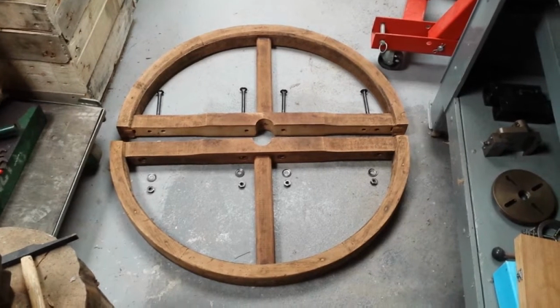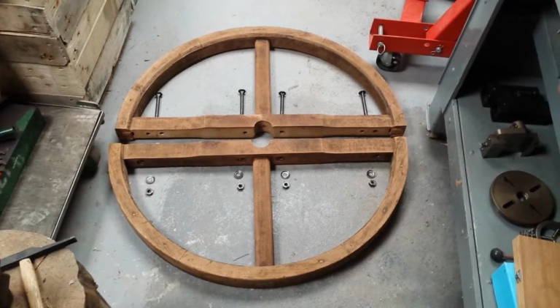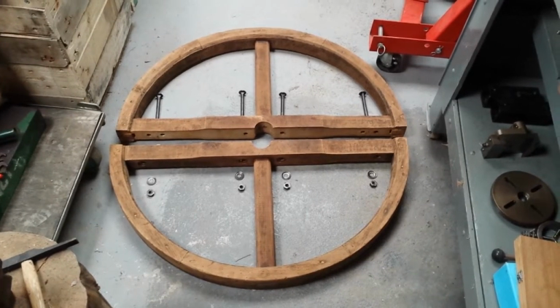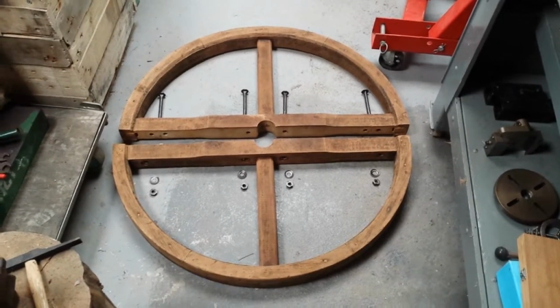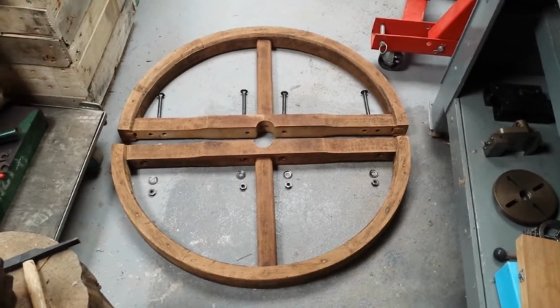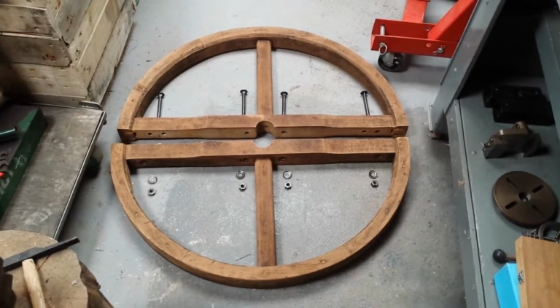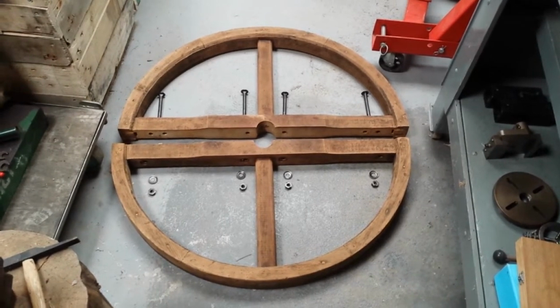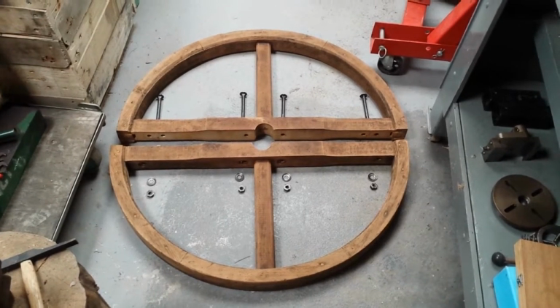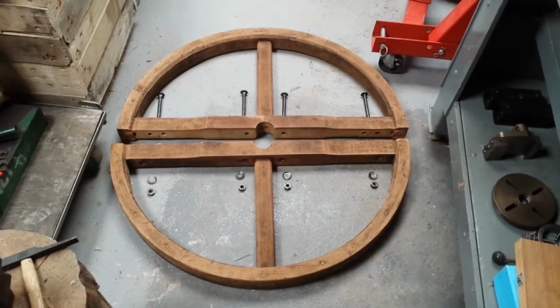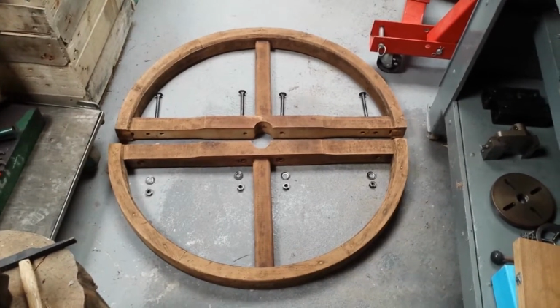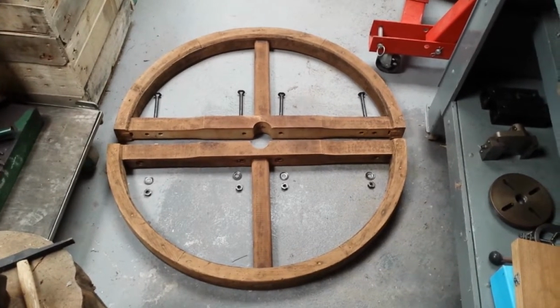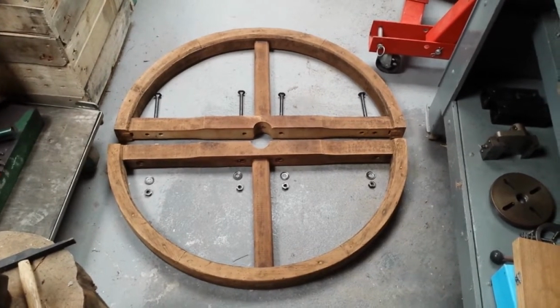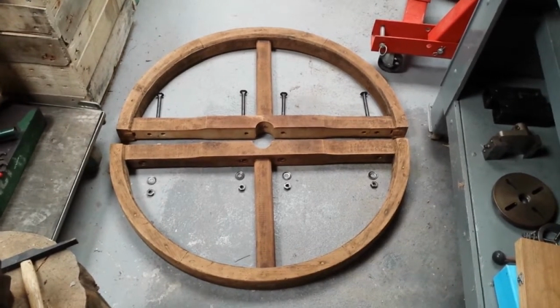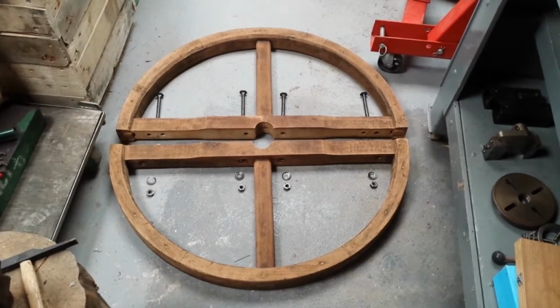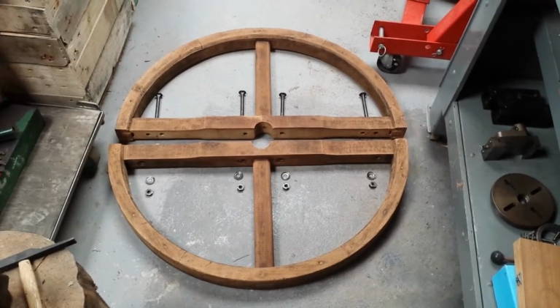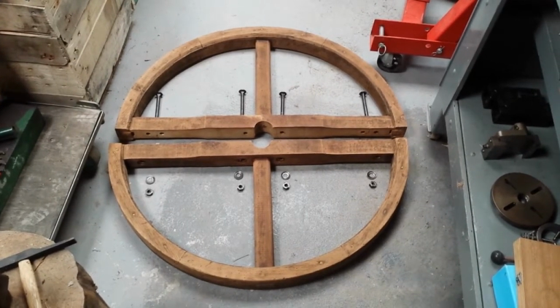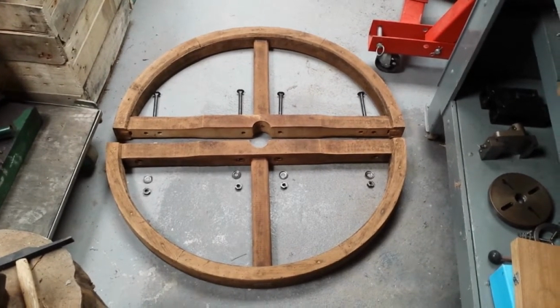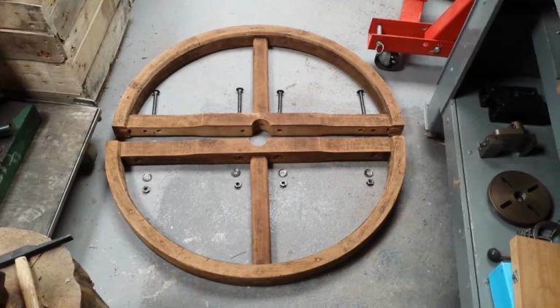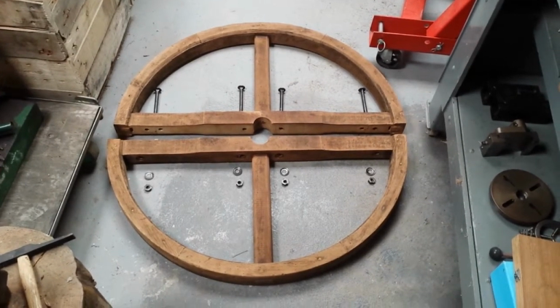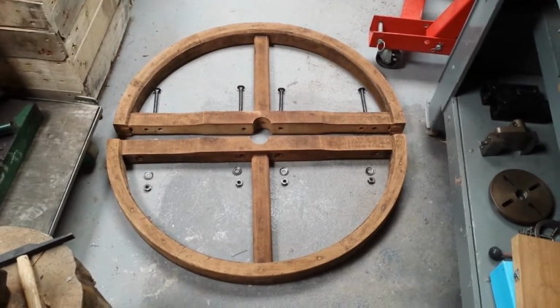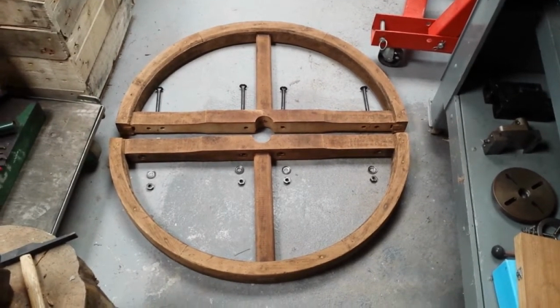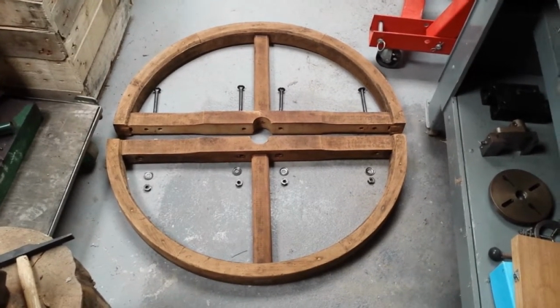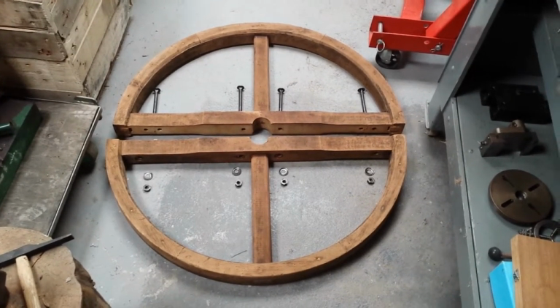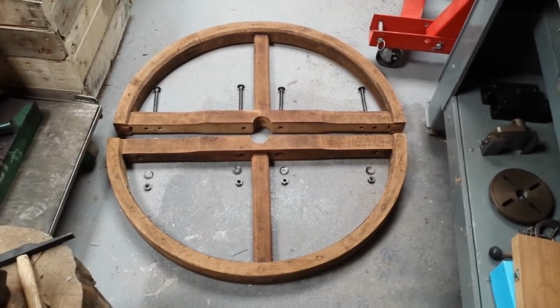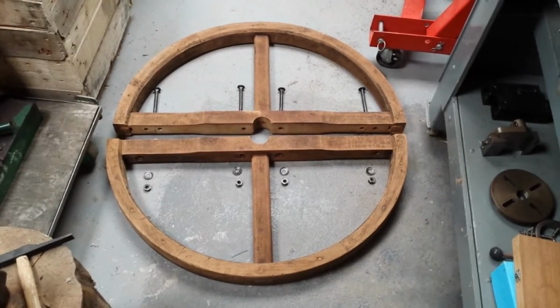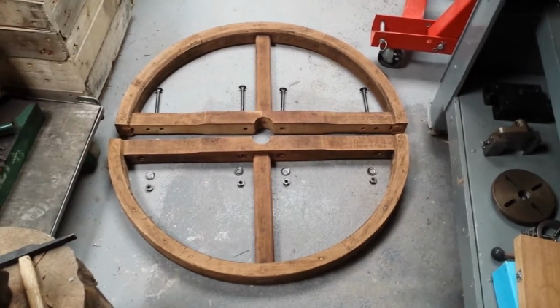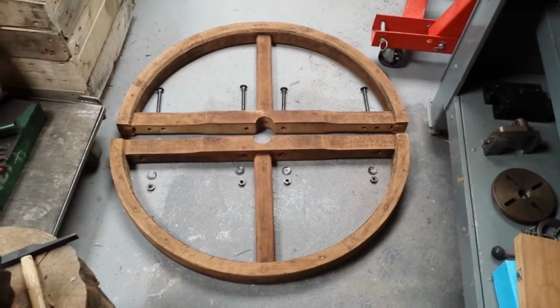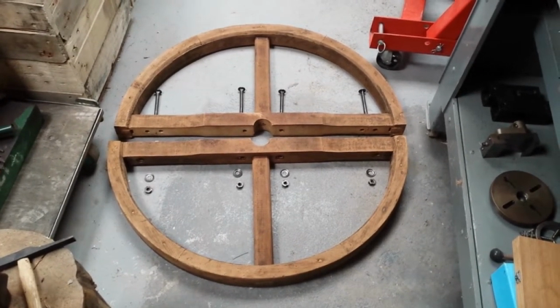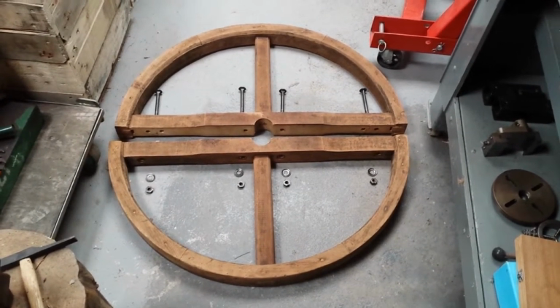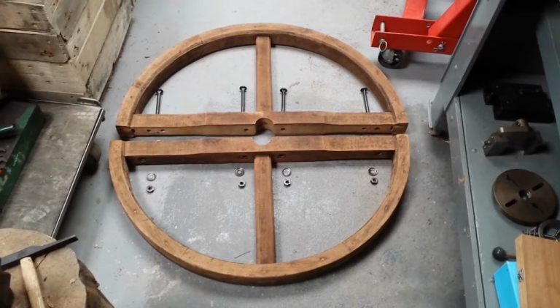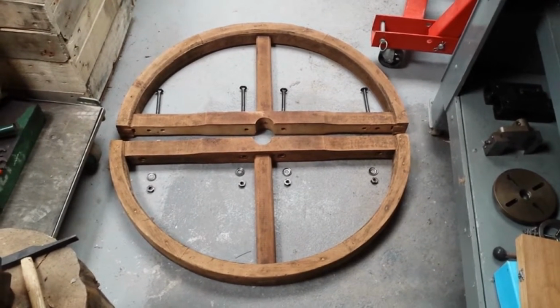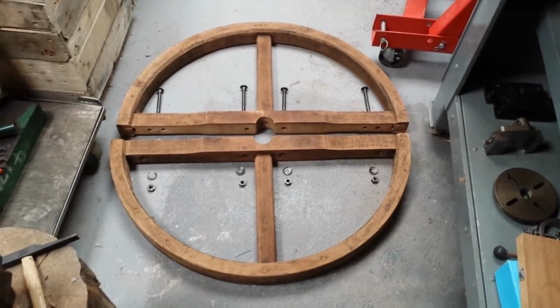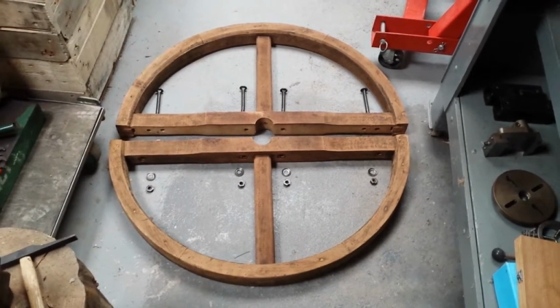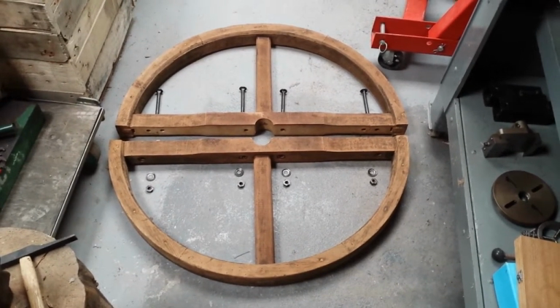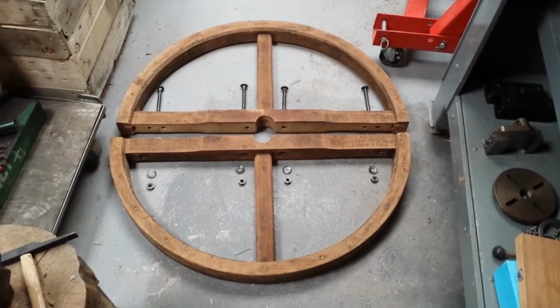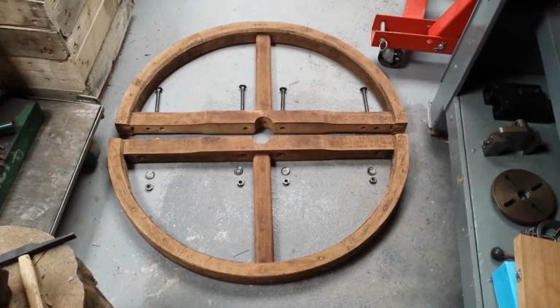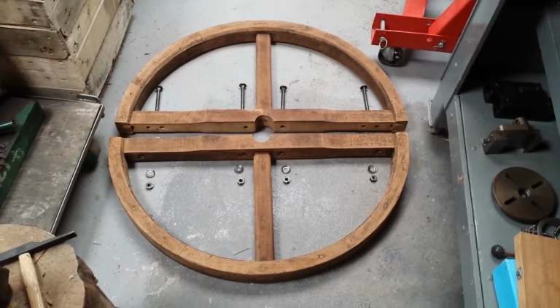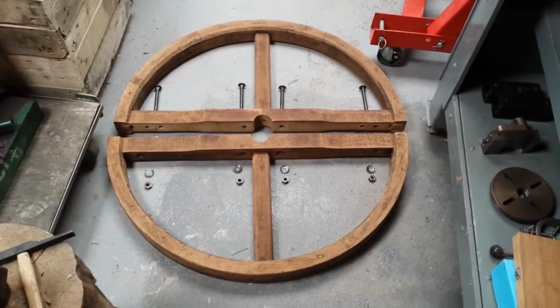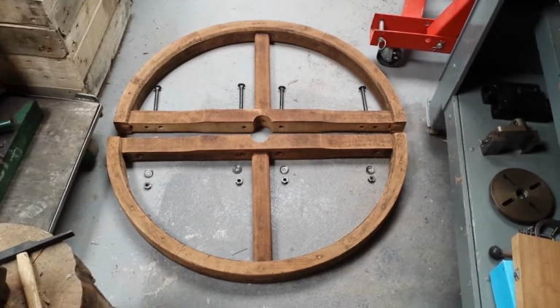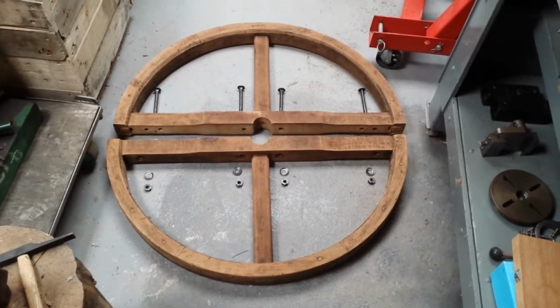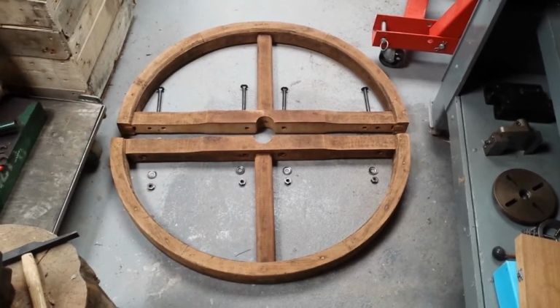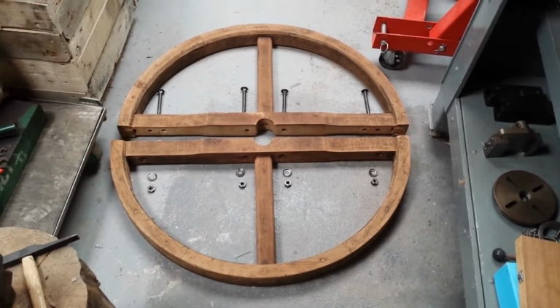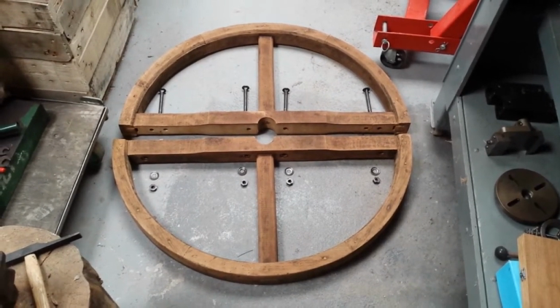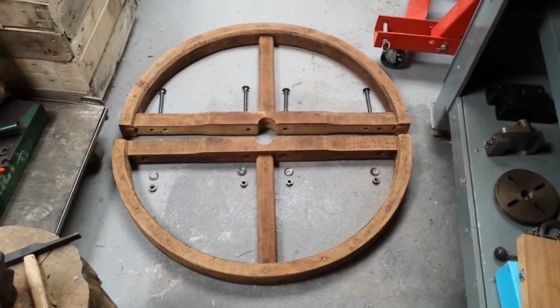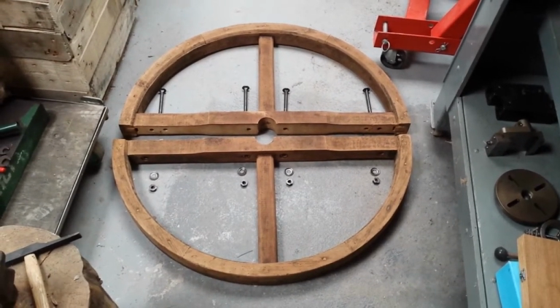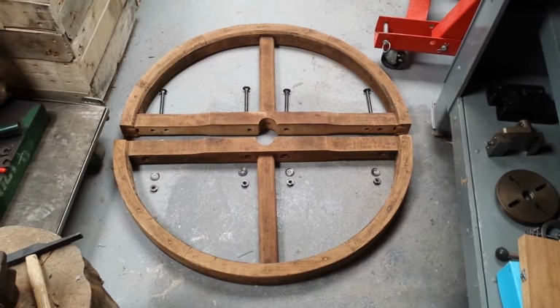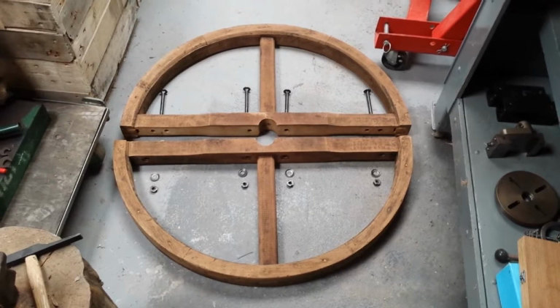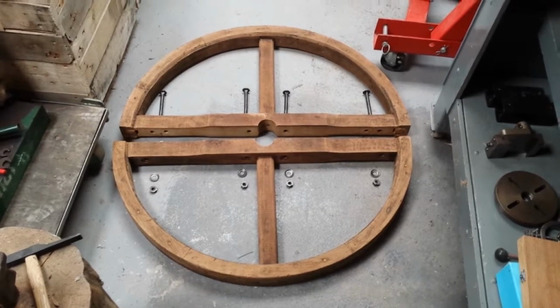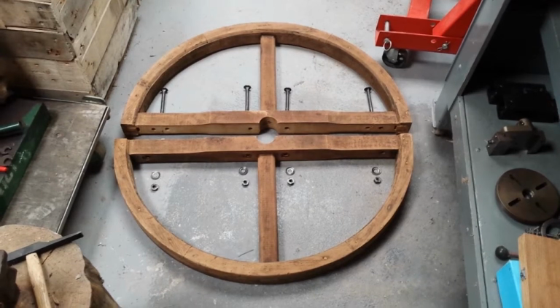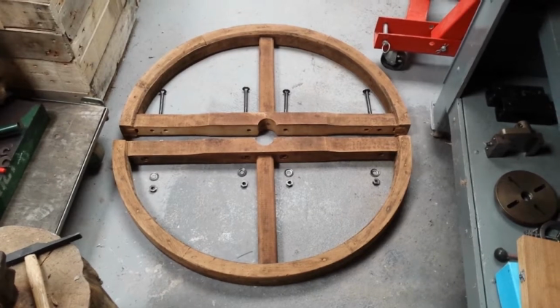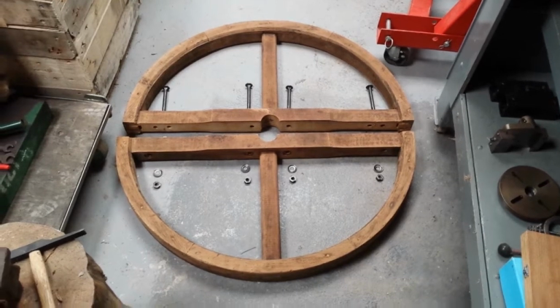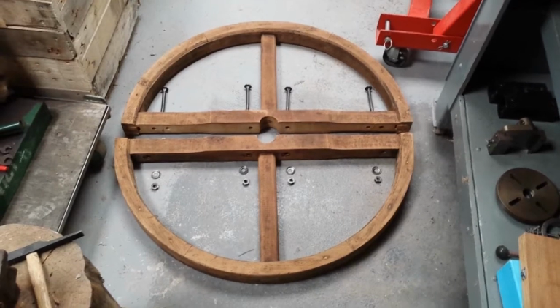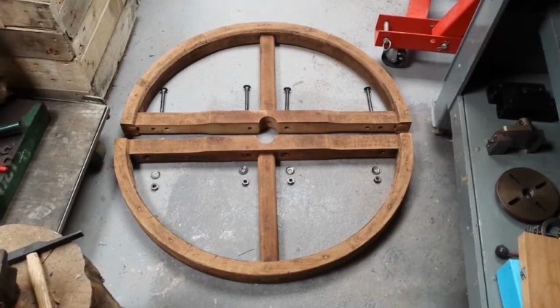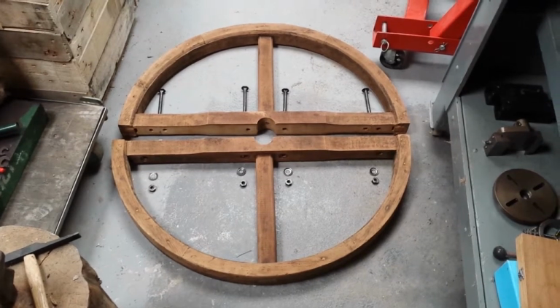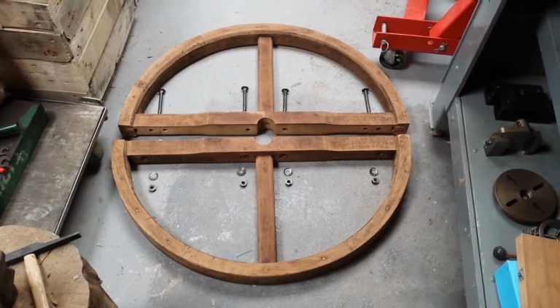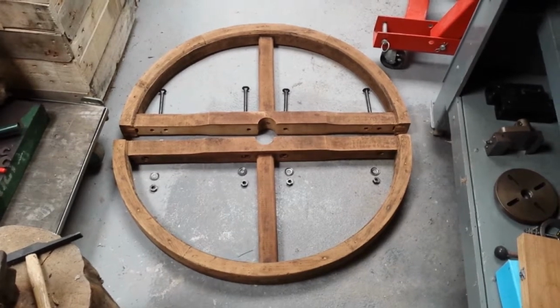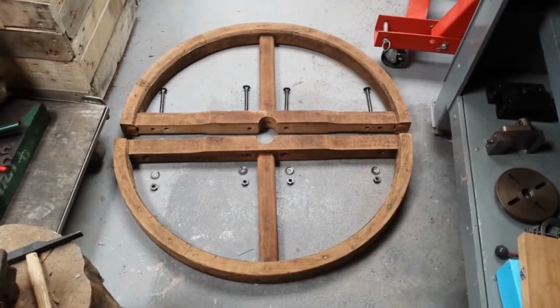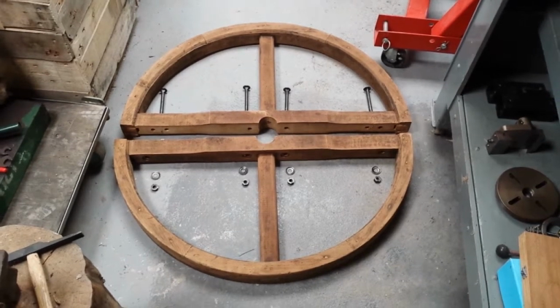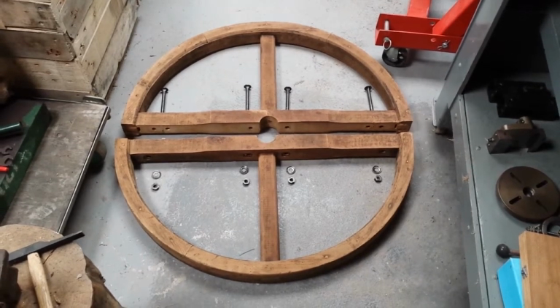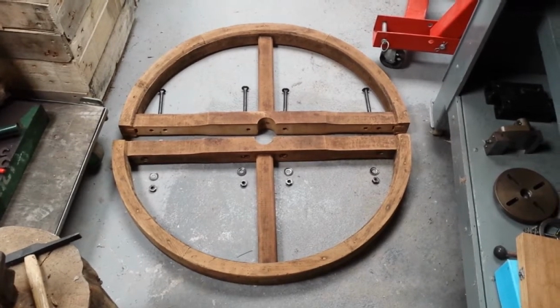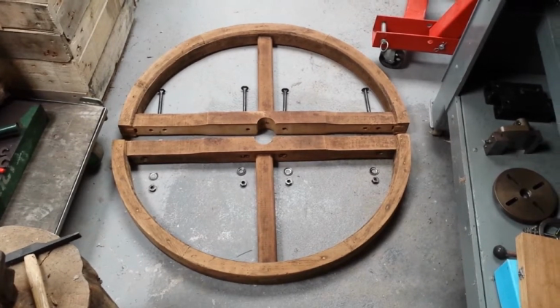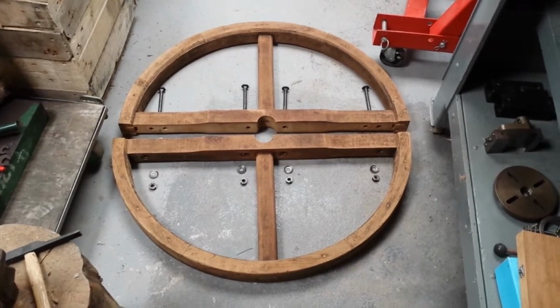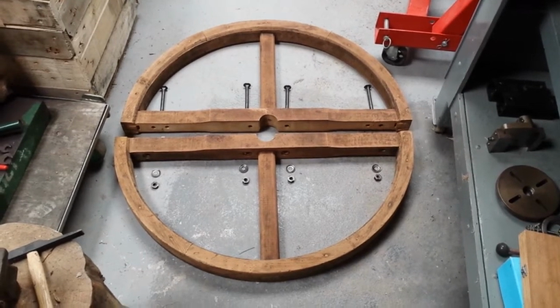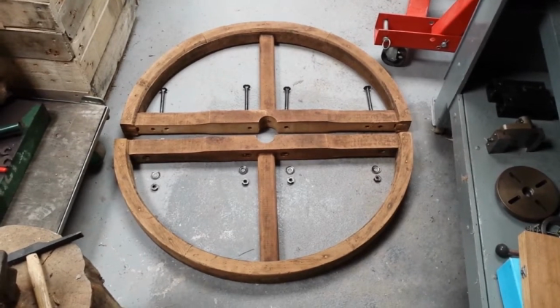It will, however, look very nice hanging on a wall, I reckon, if it doesn't get used — which is likely.